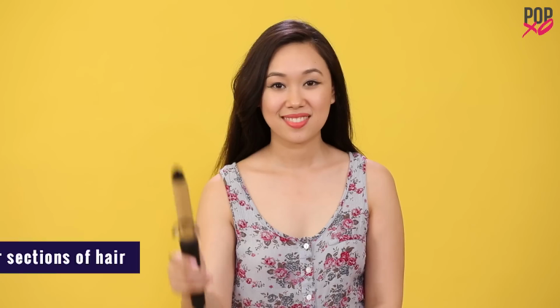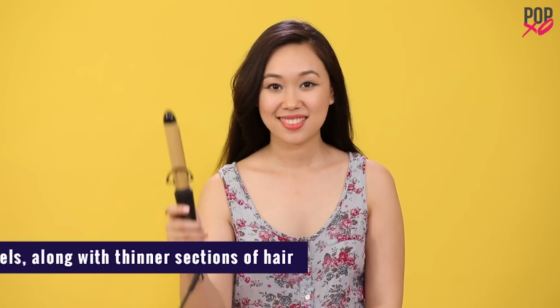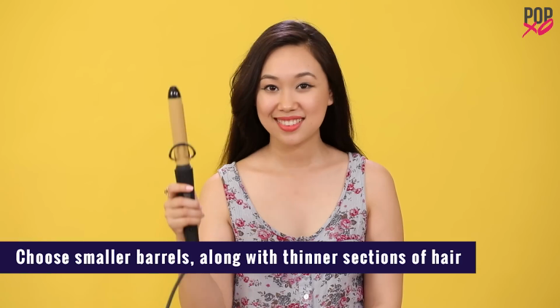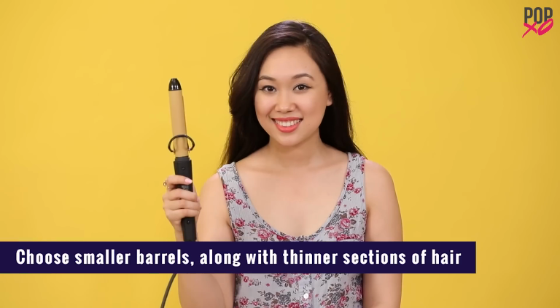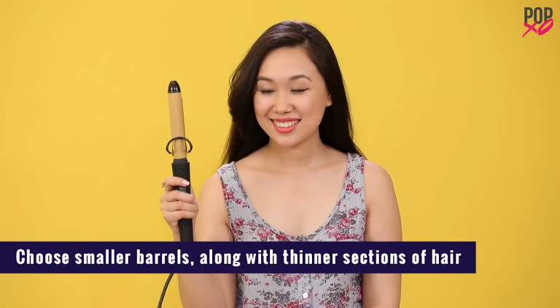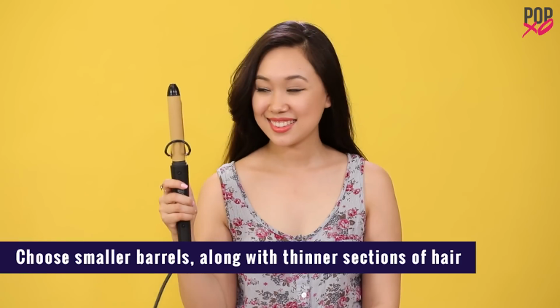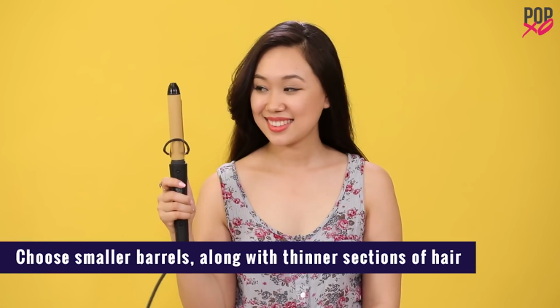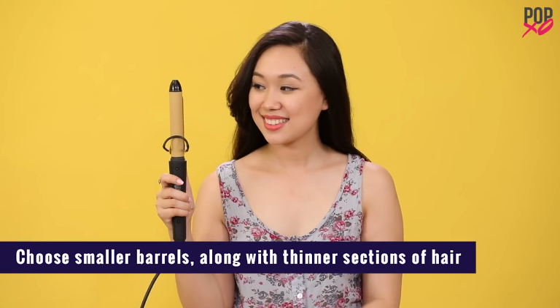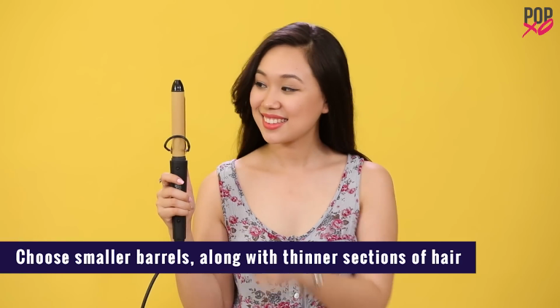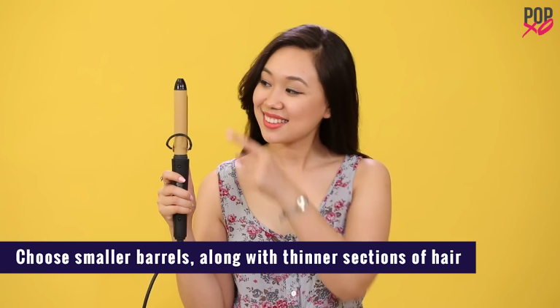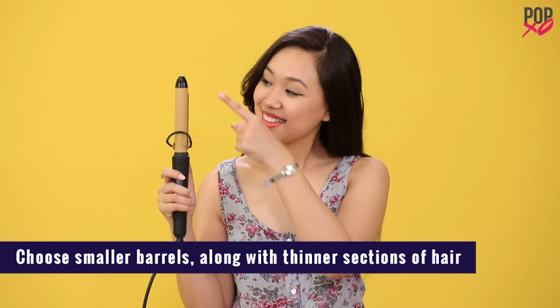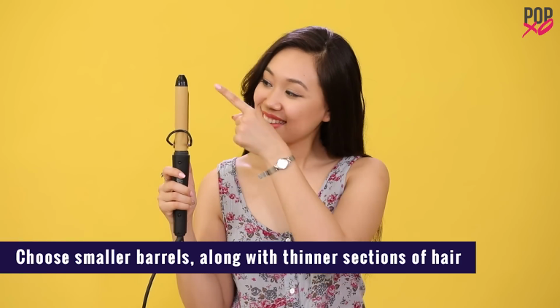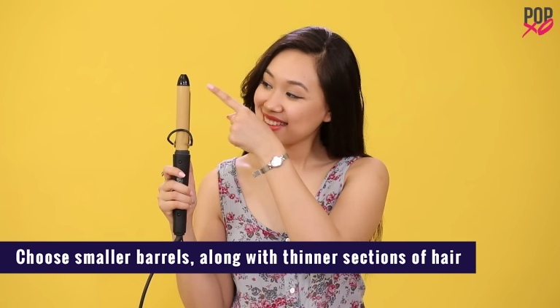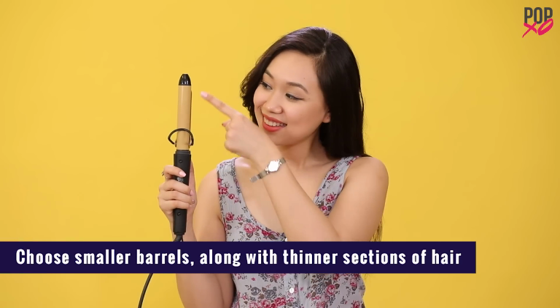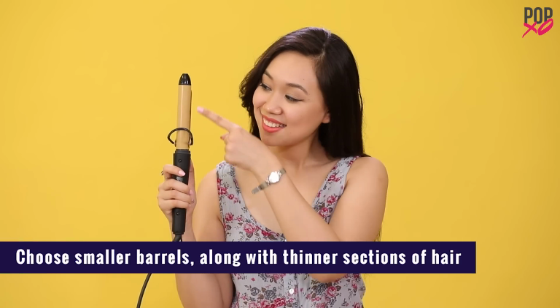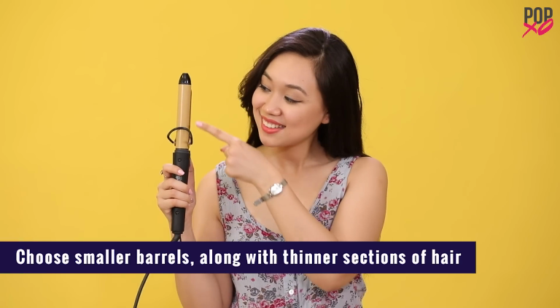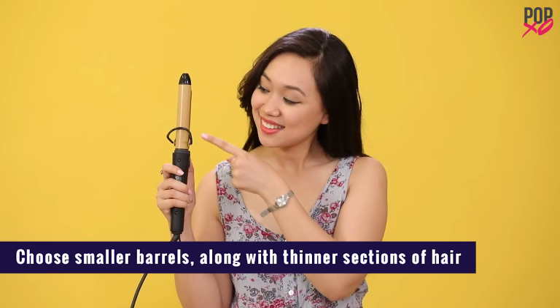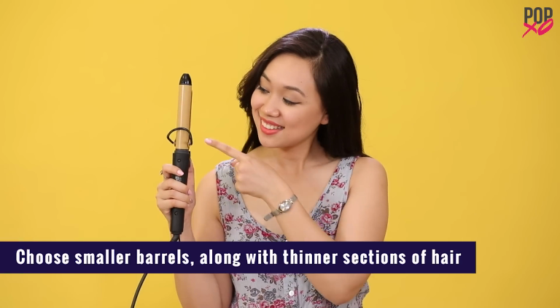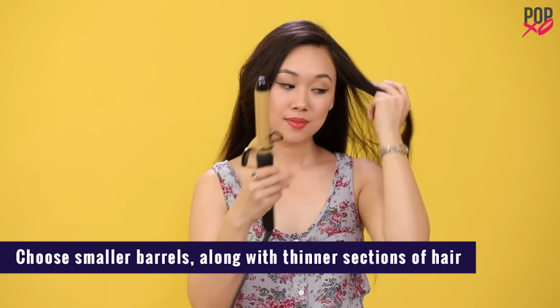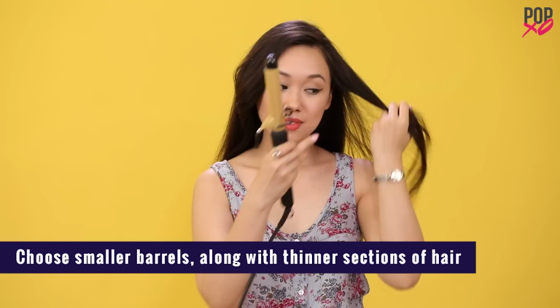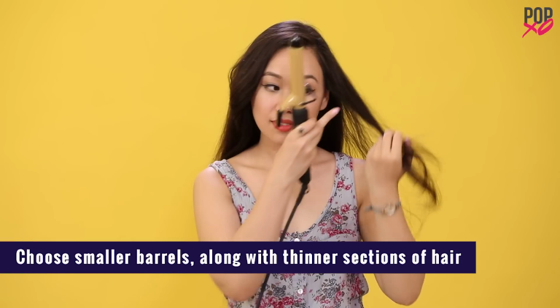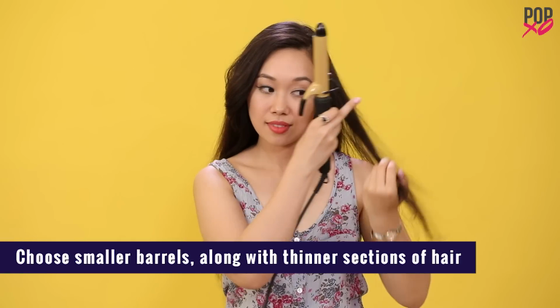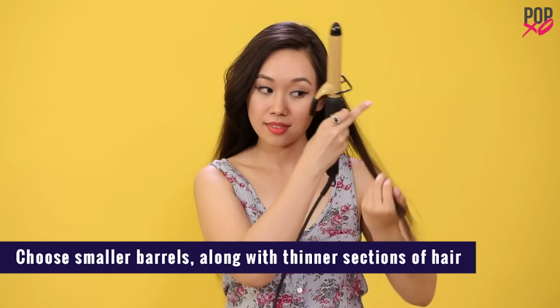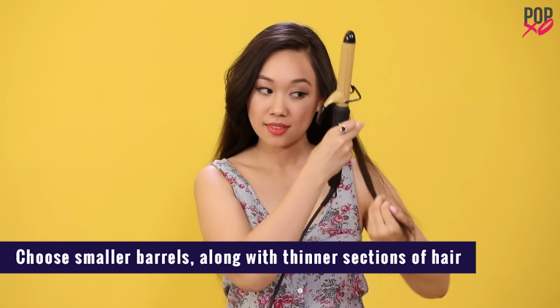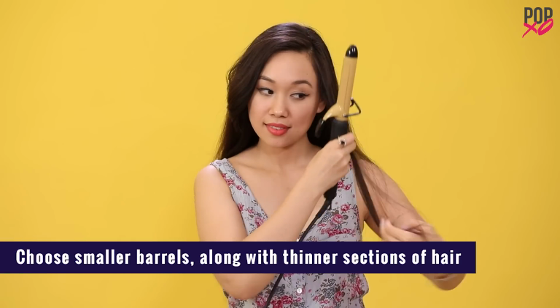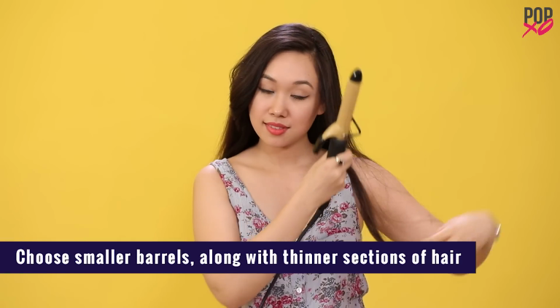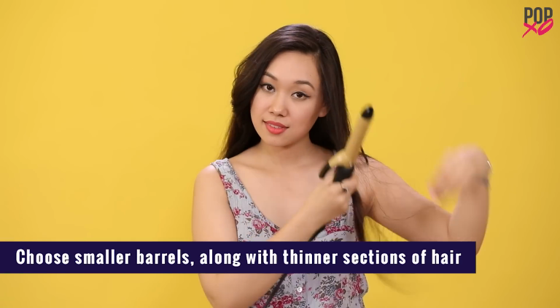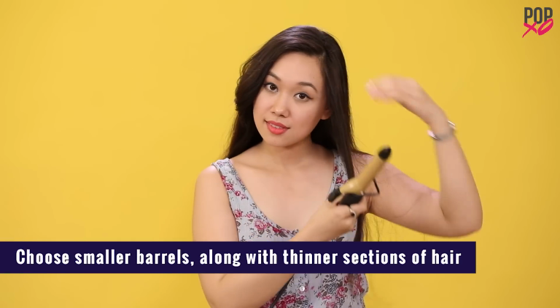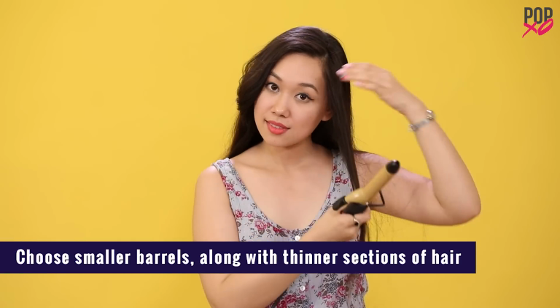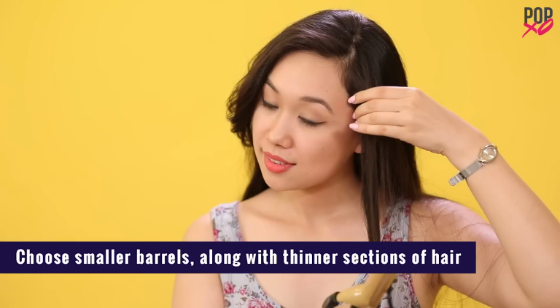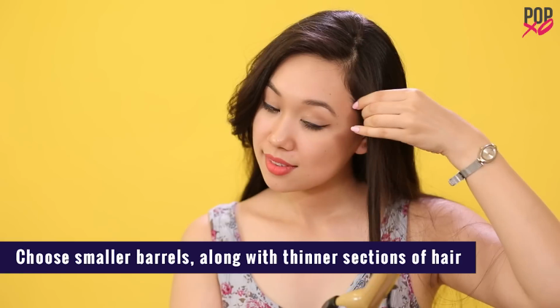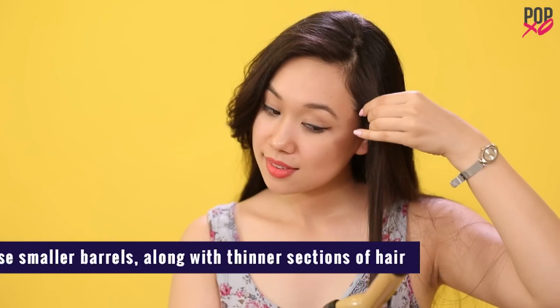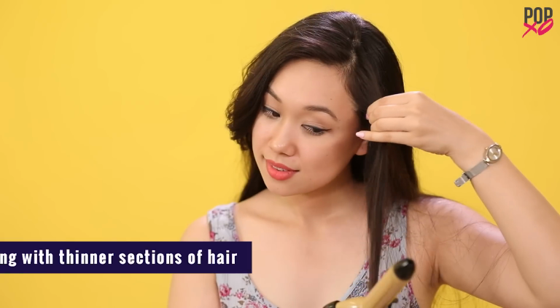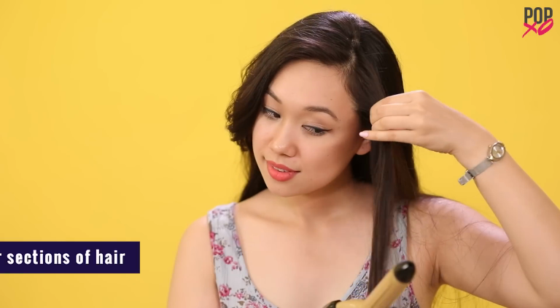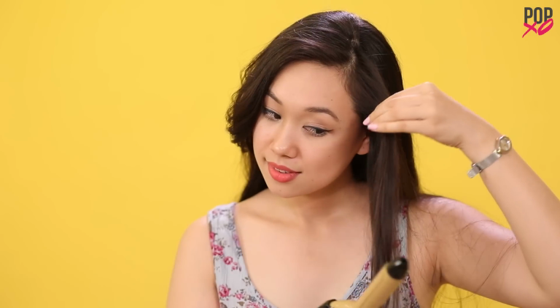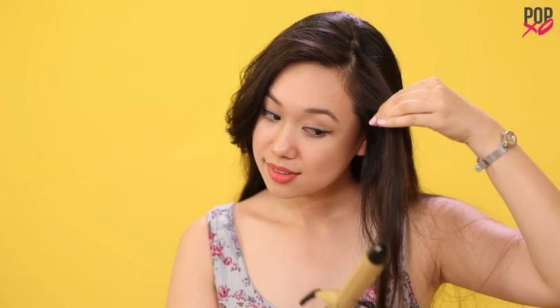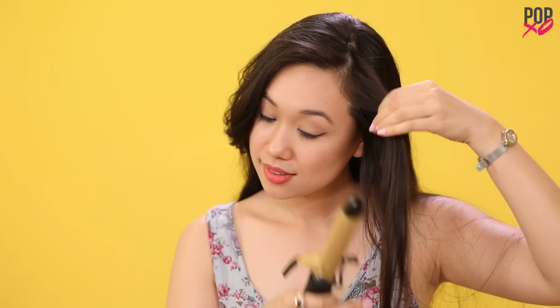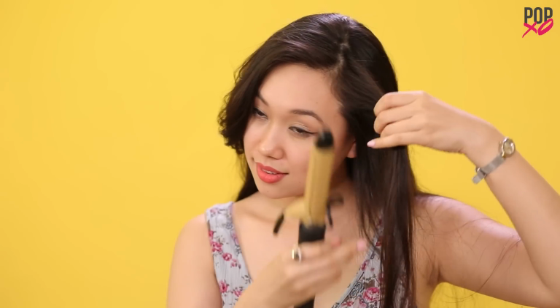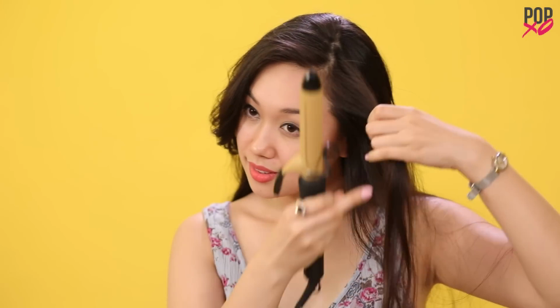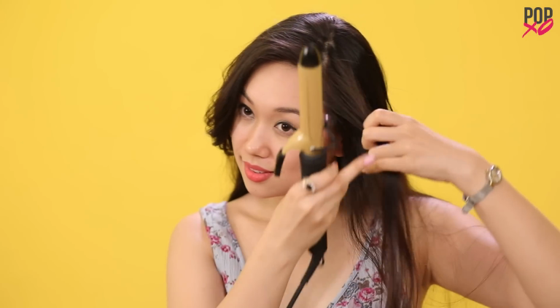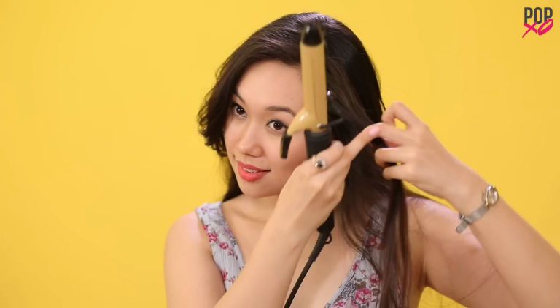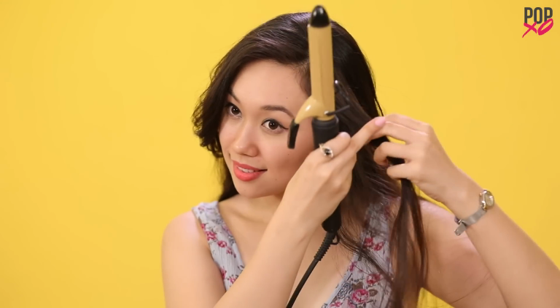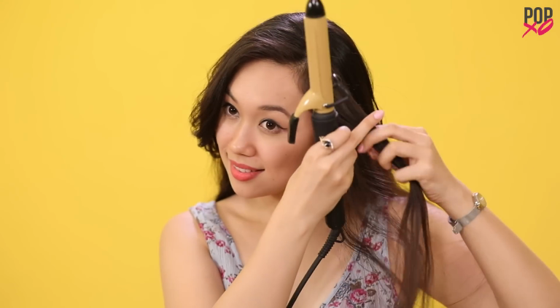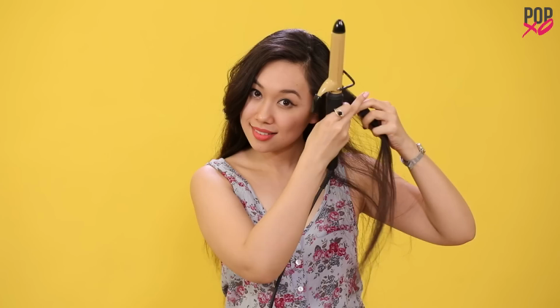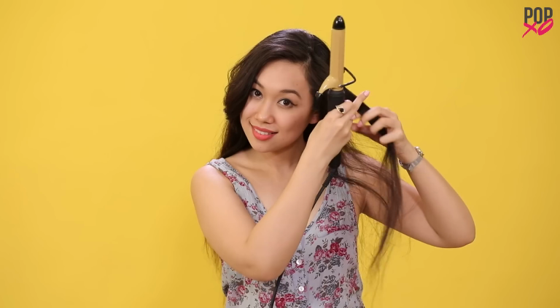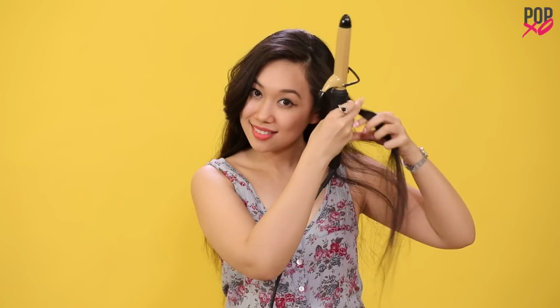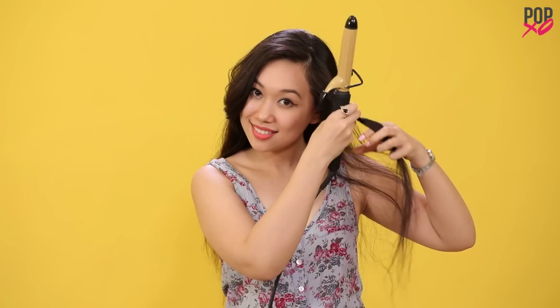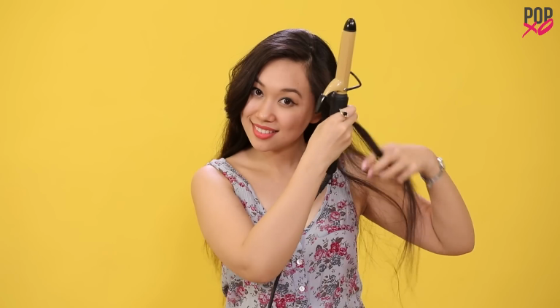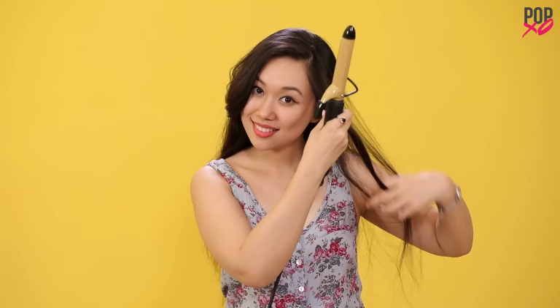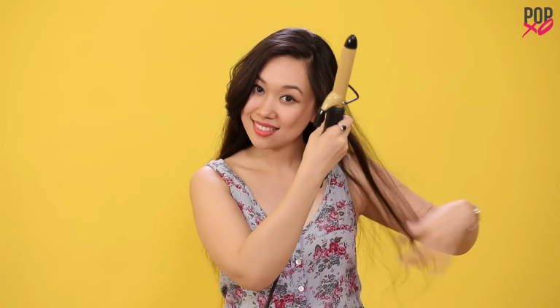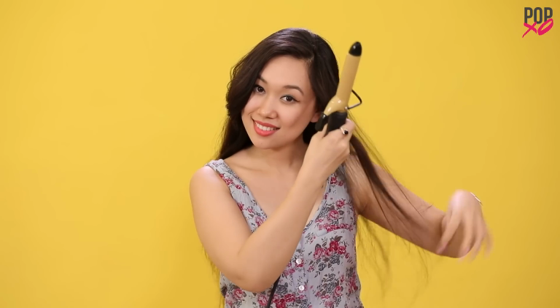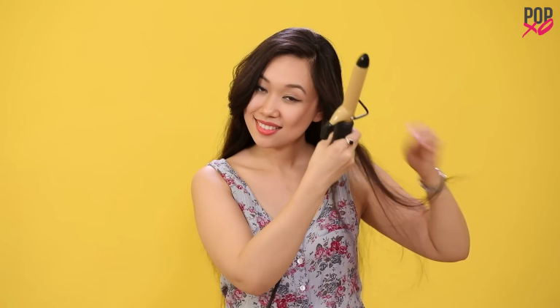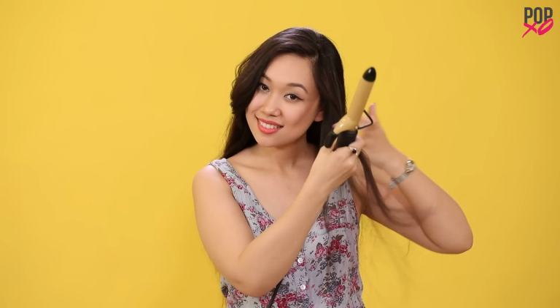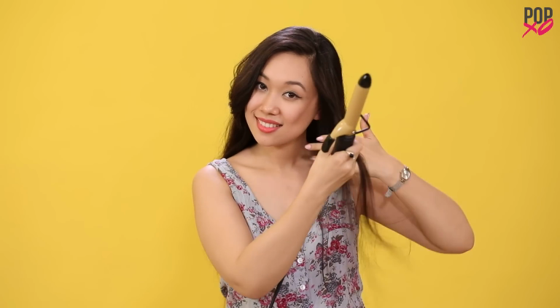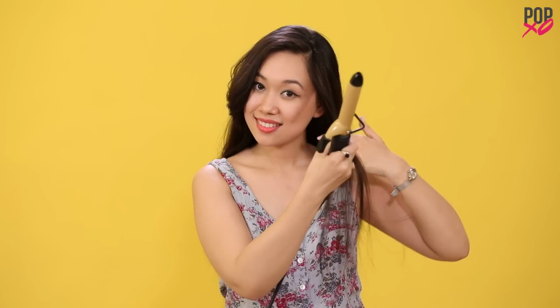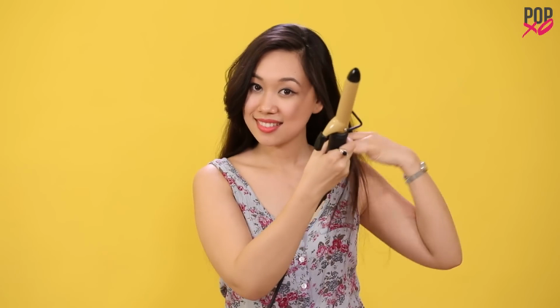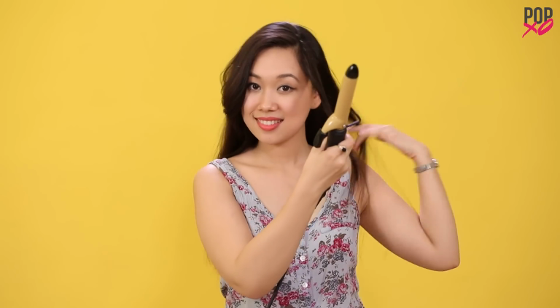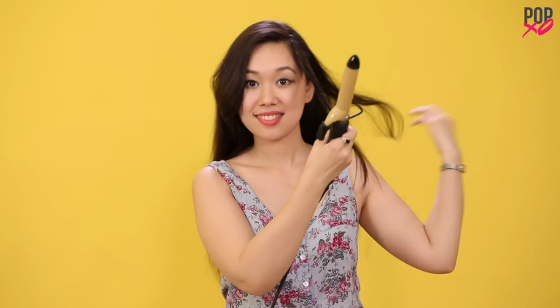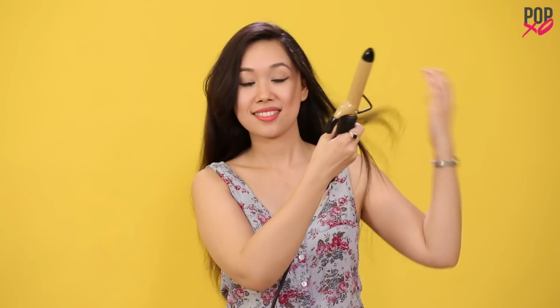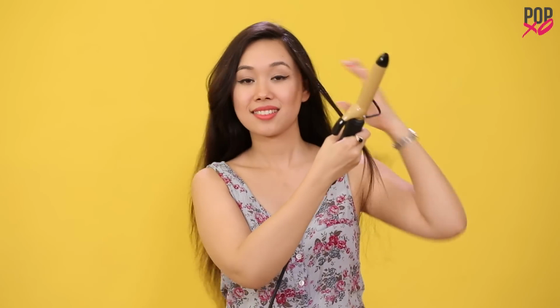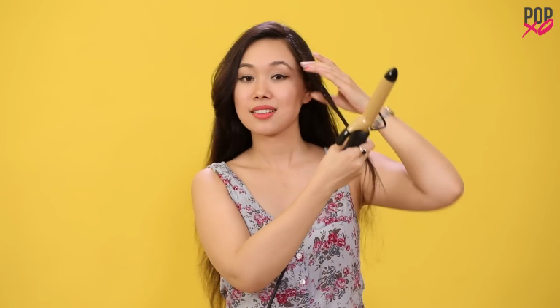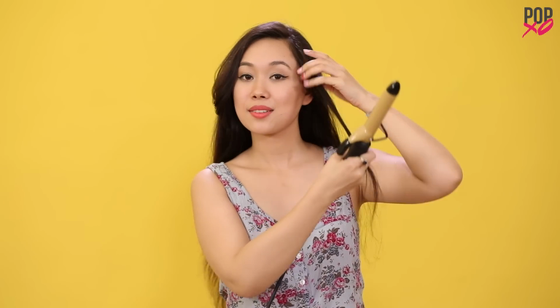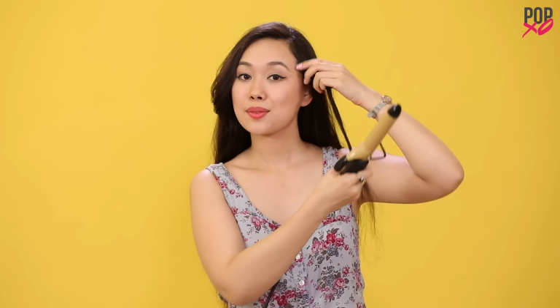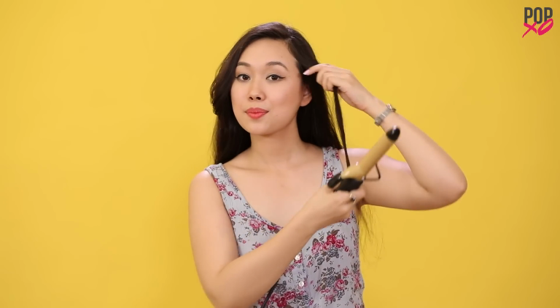Choosing slimmer barrels instead of thicker ones, along with thin sections of hair, is always a better option if you want your curl to stay throughout the day.